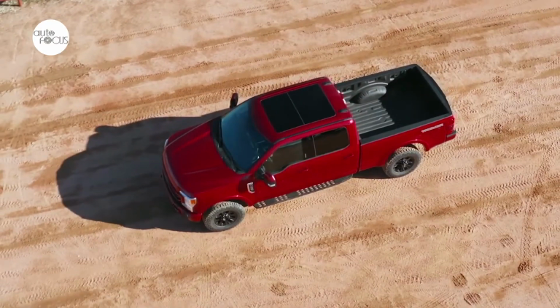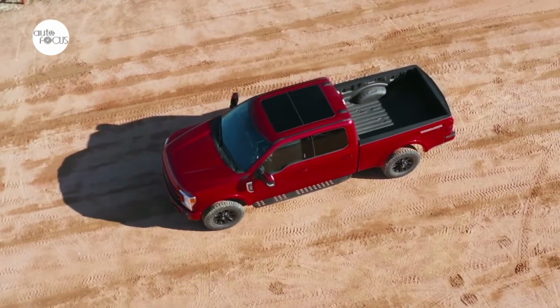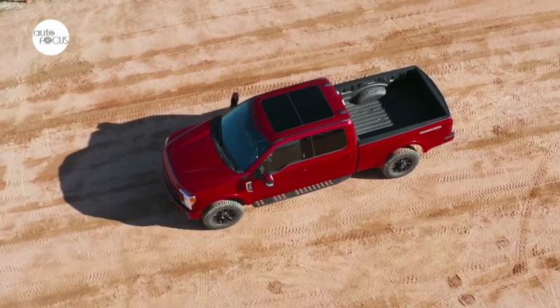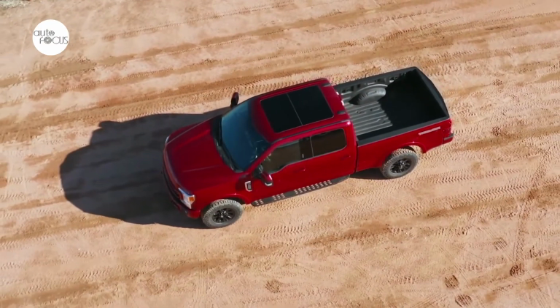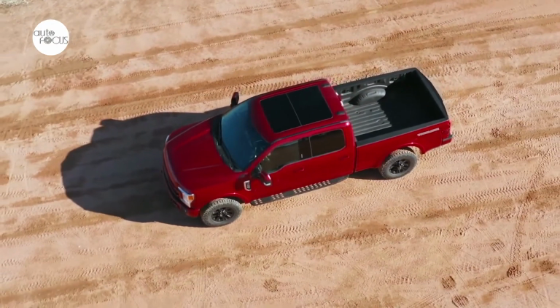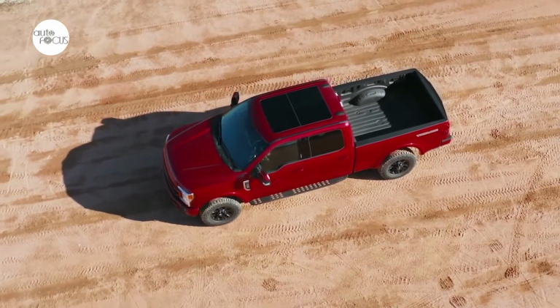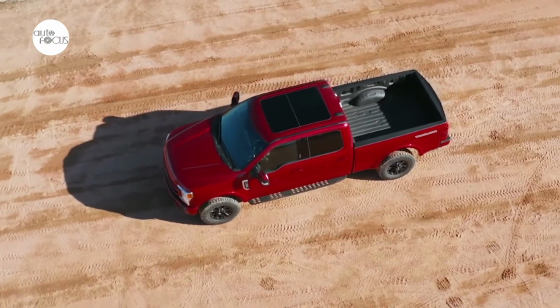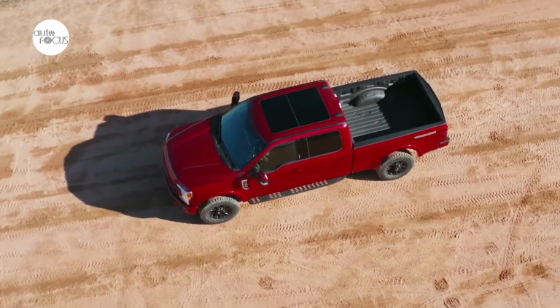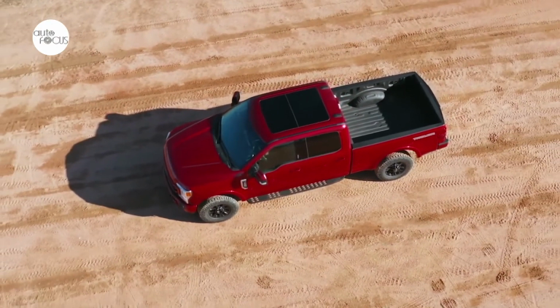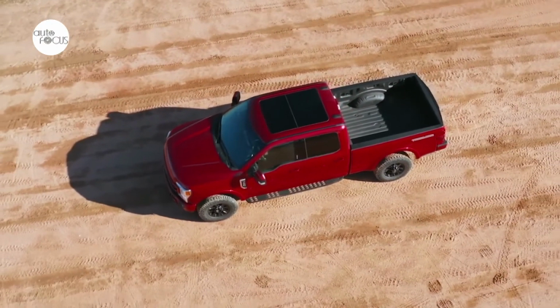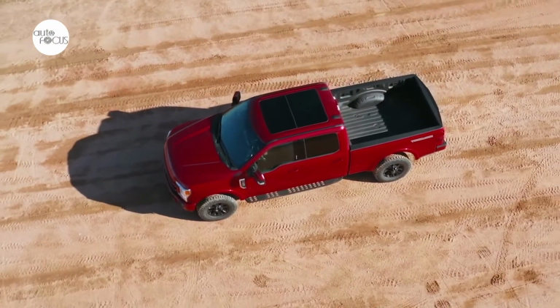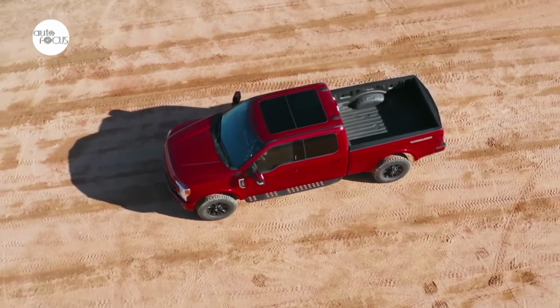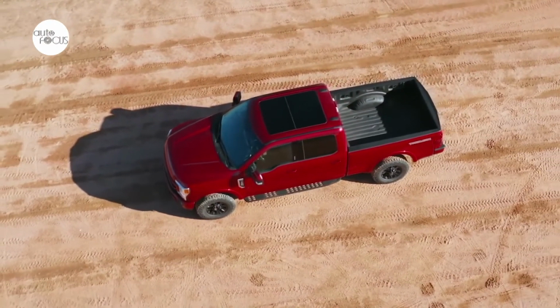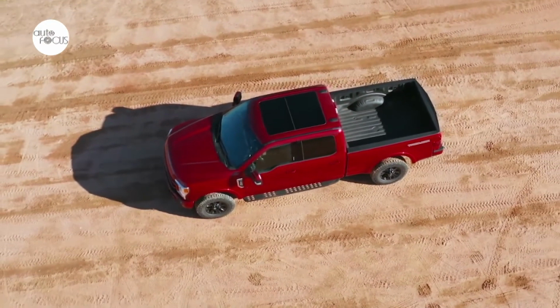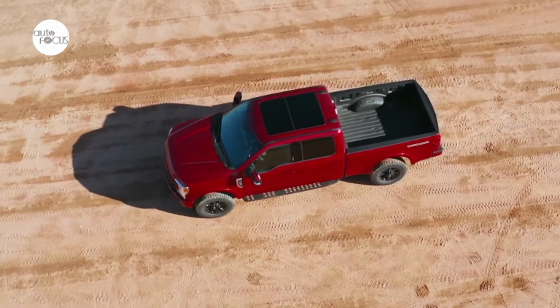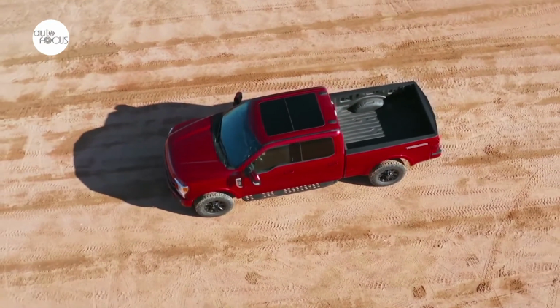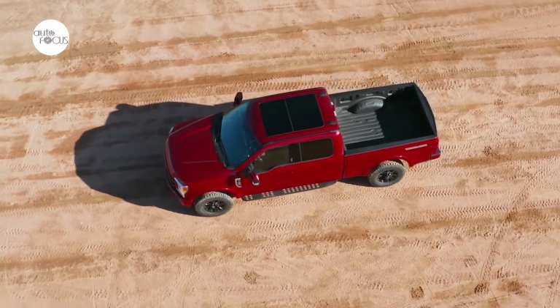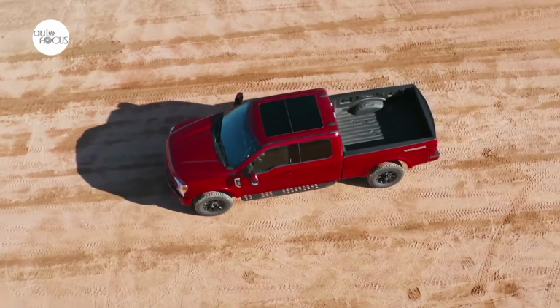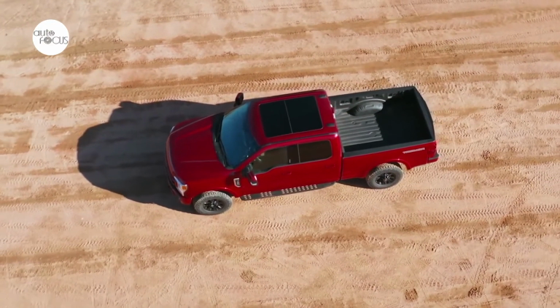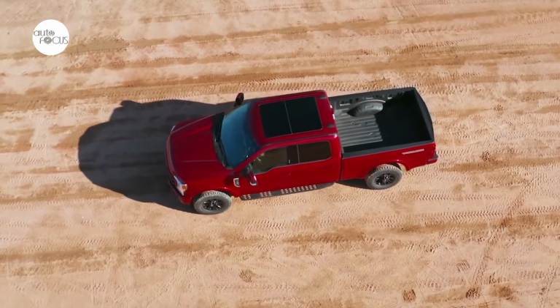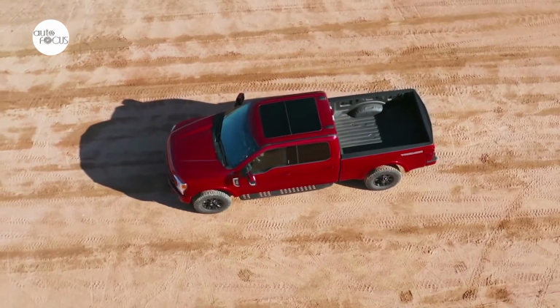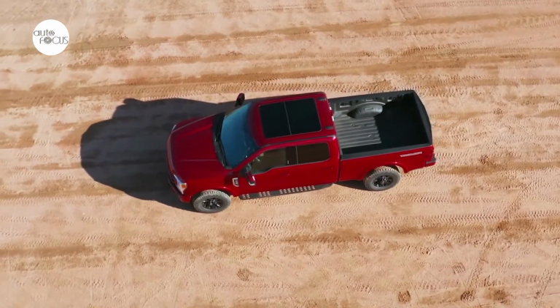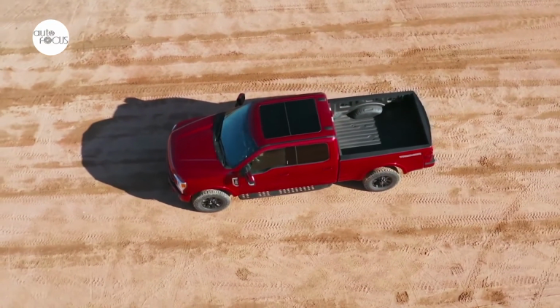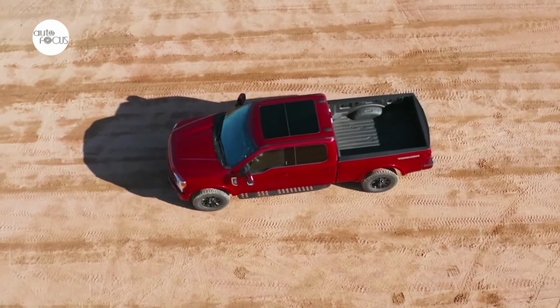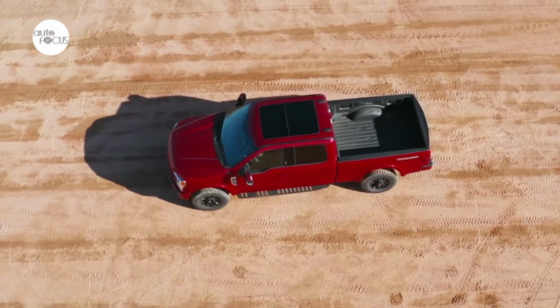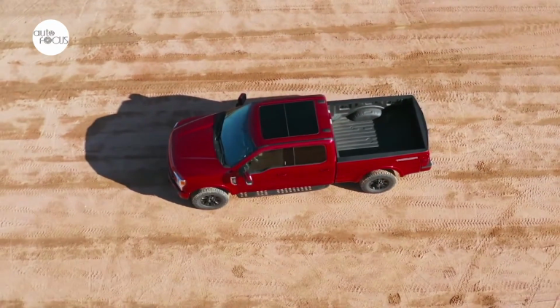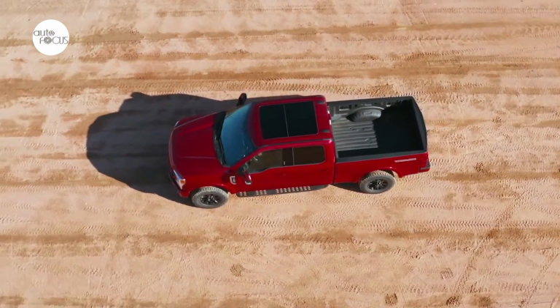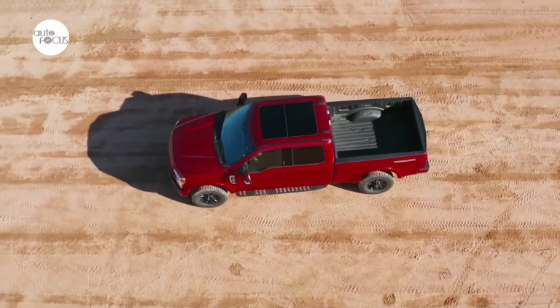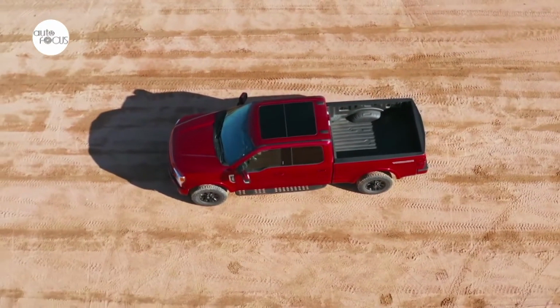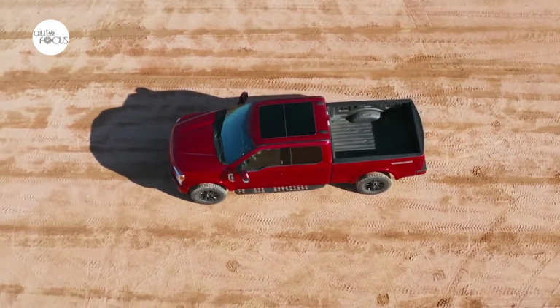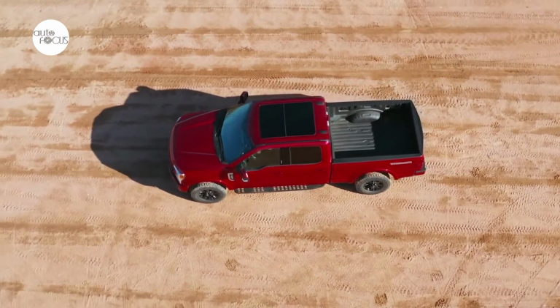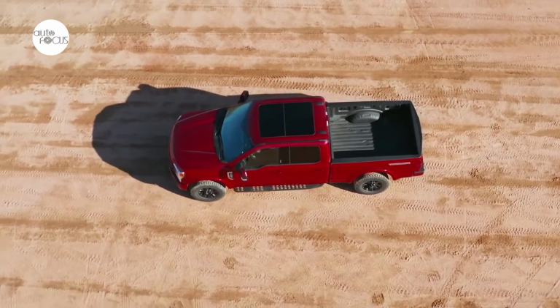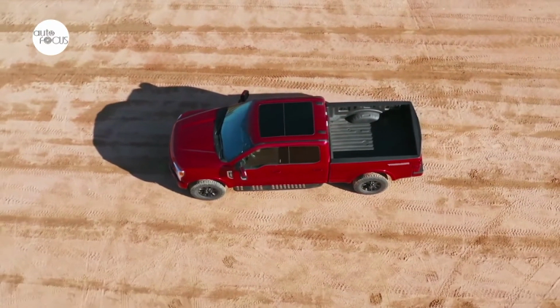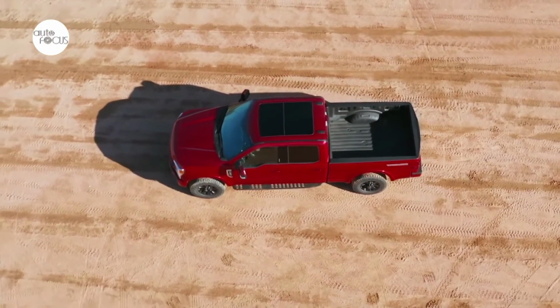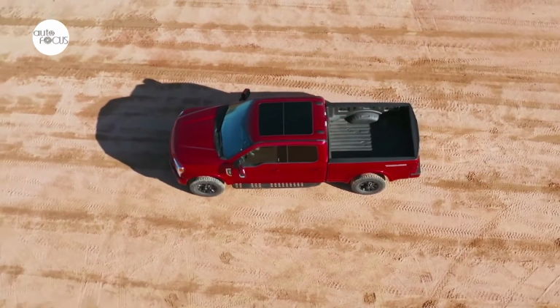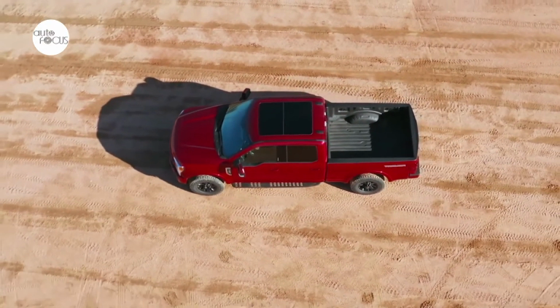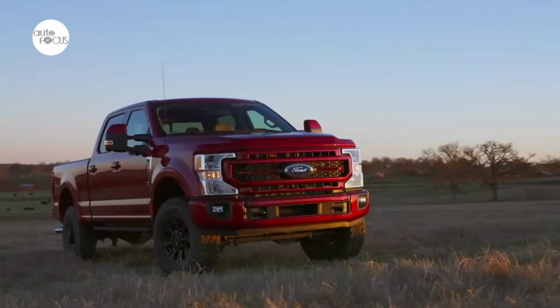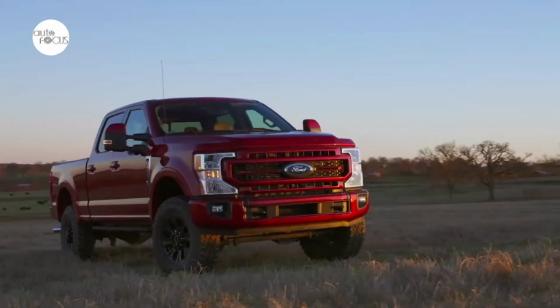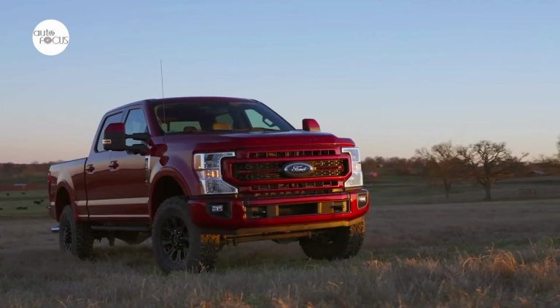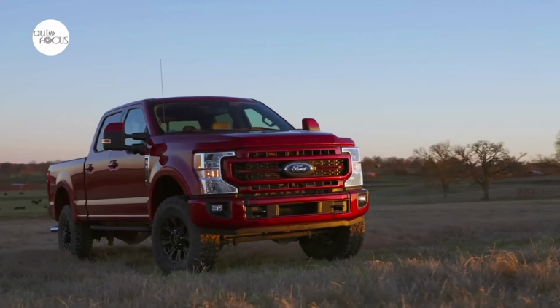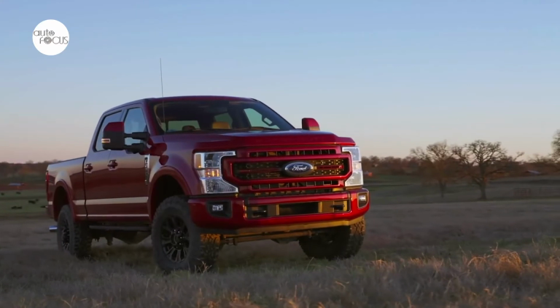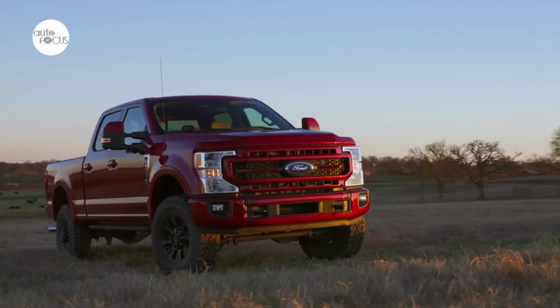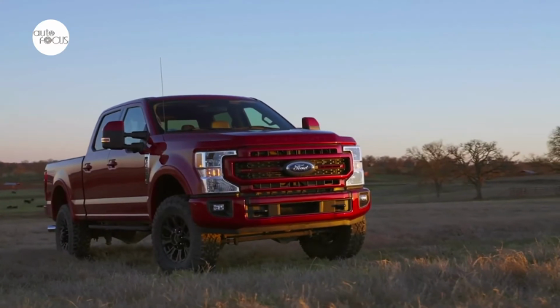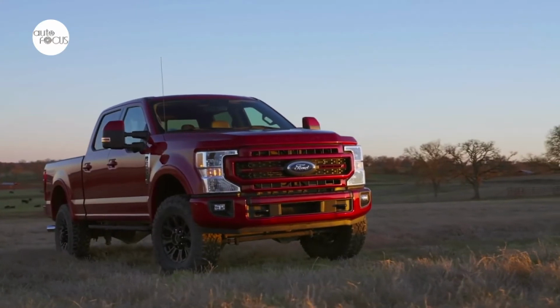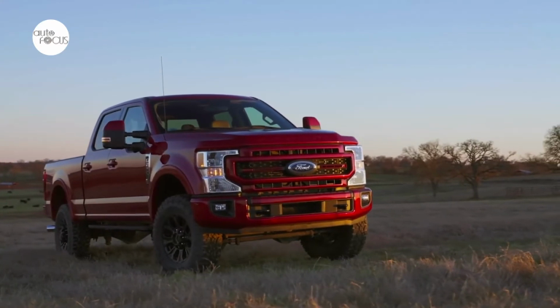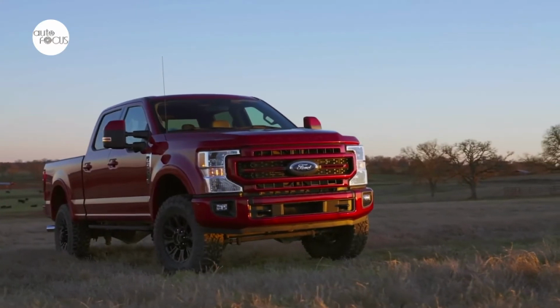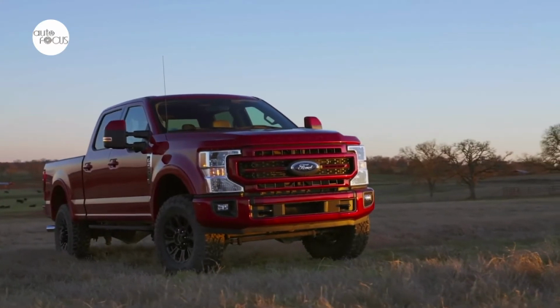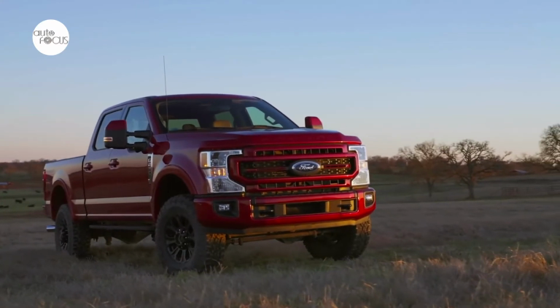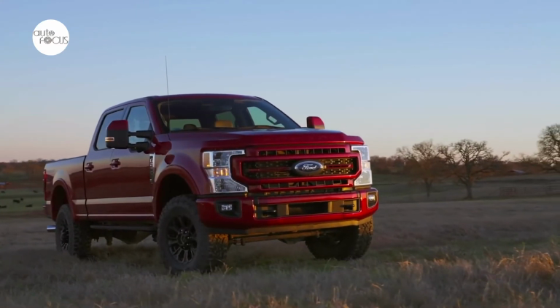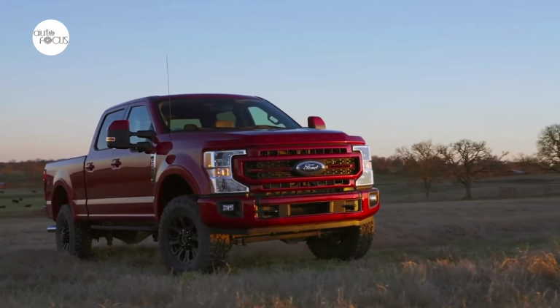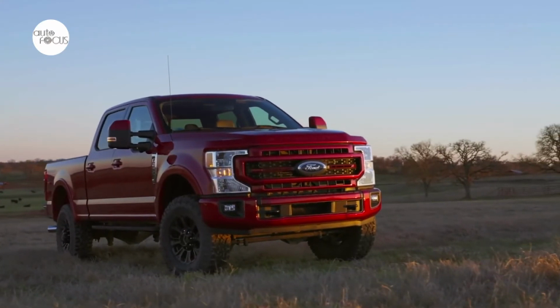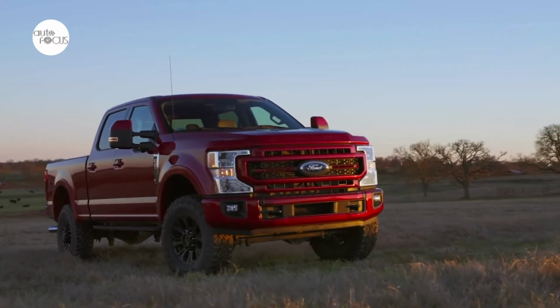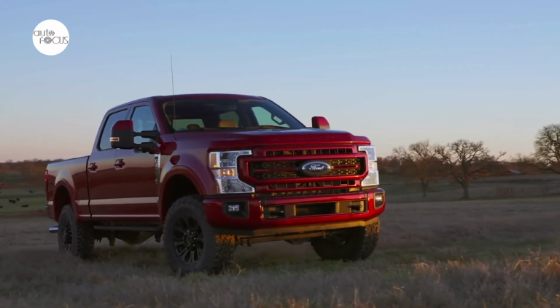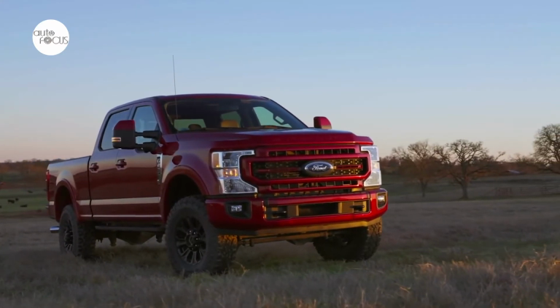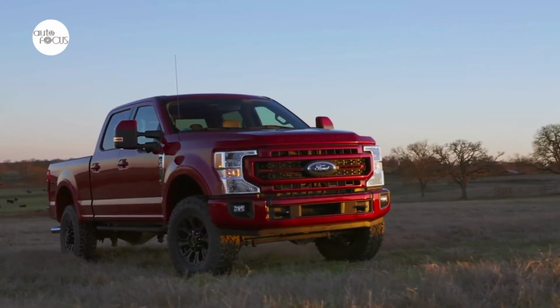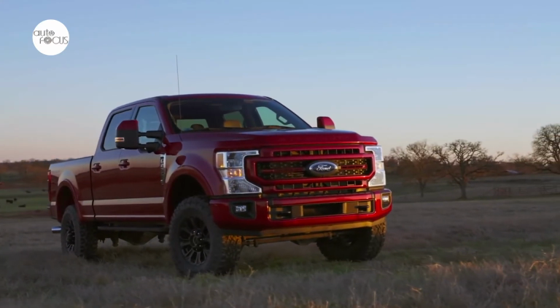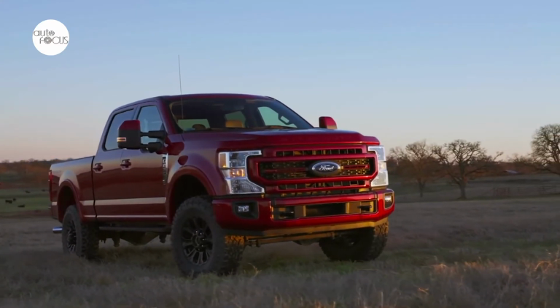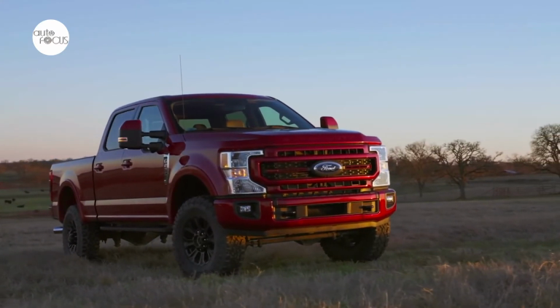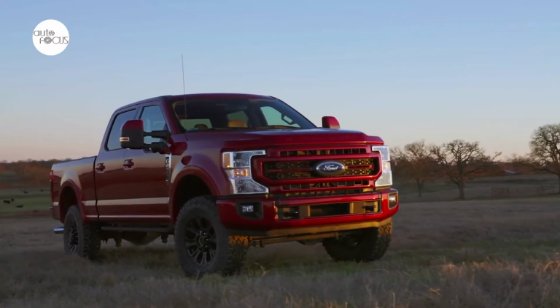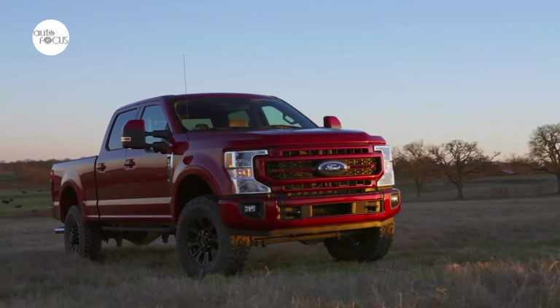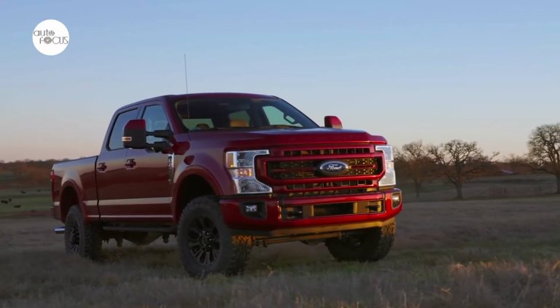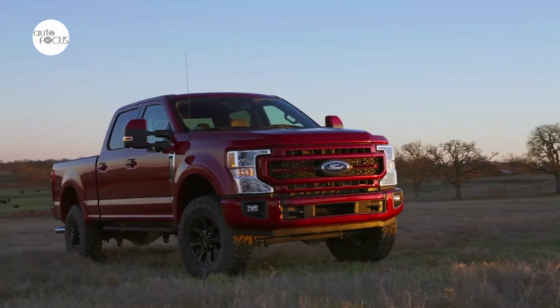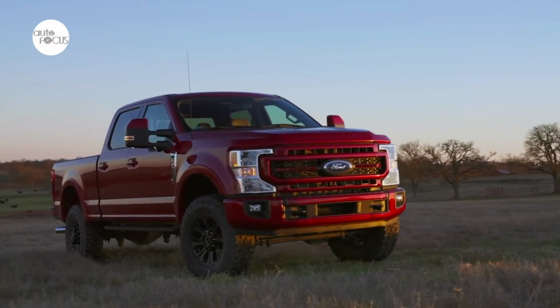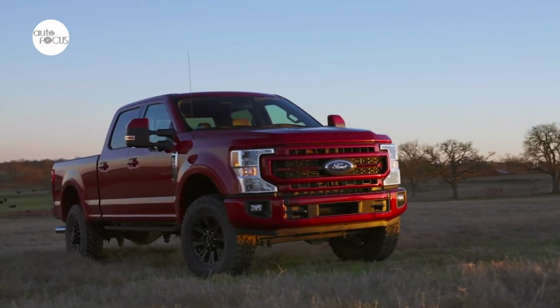The 2022 Ford Super Duty is proudly built at Kentucky Truck Plant in Louisville, Kentucky, and Ohio Assembly Plant in Avon Lake, Ohio.